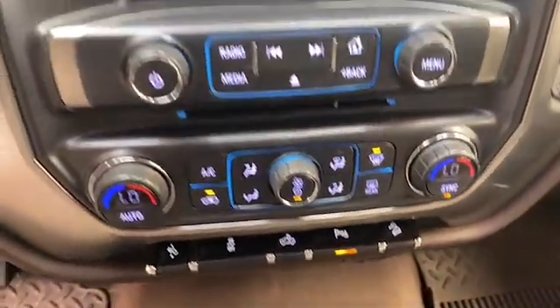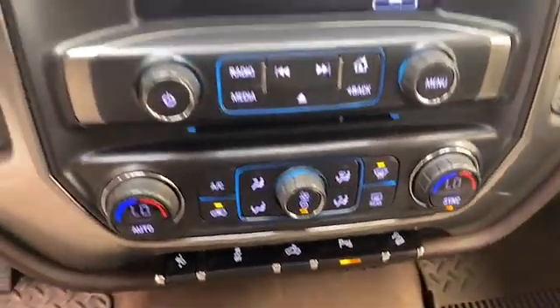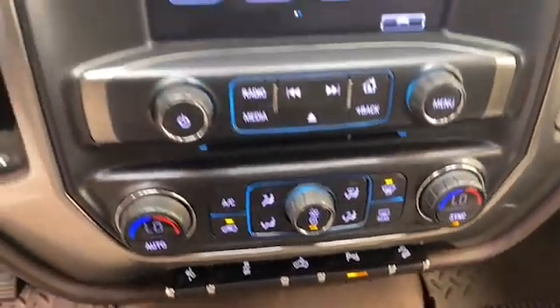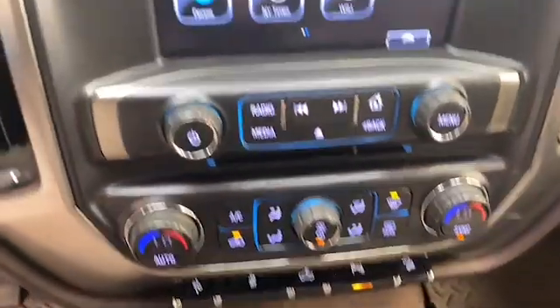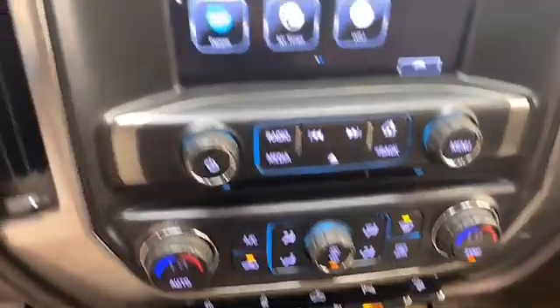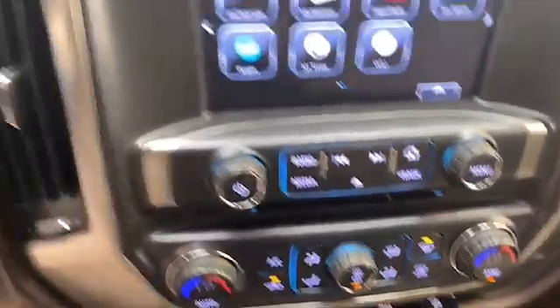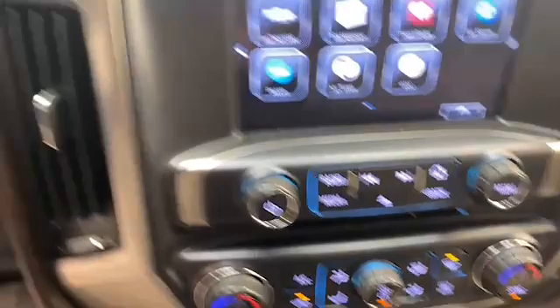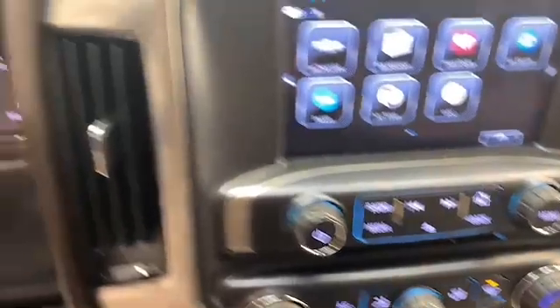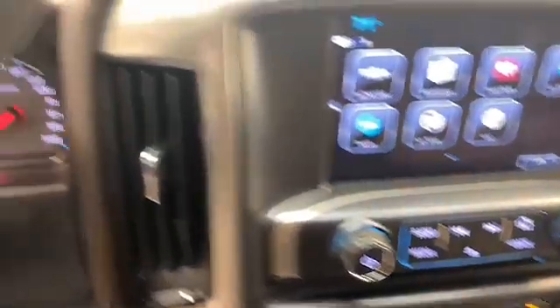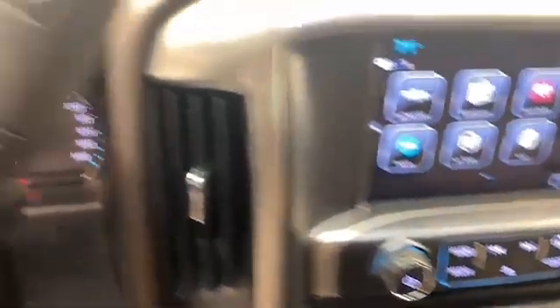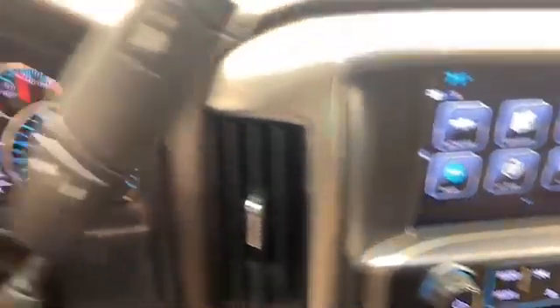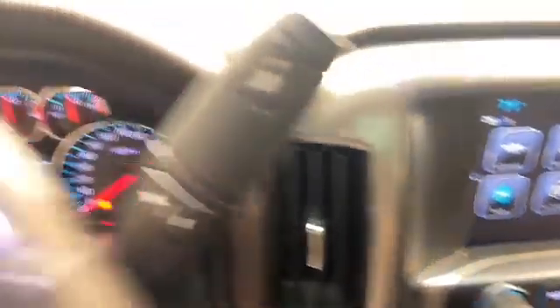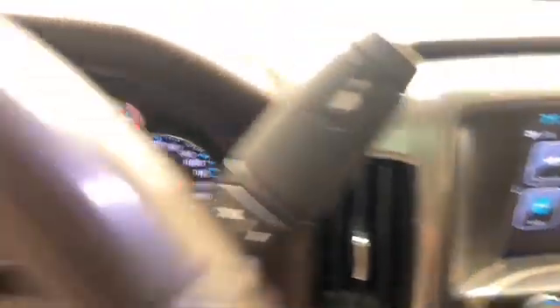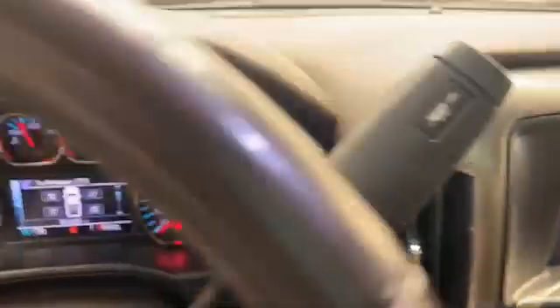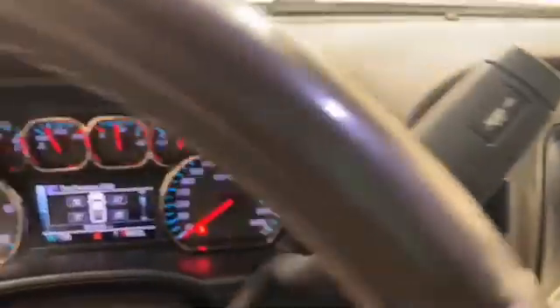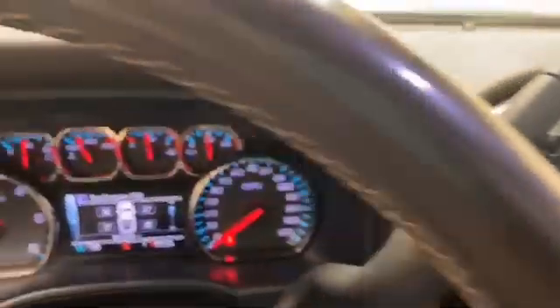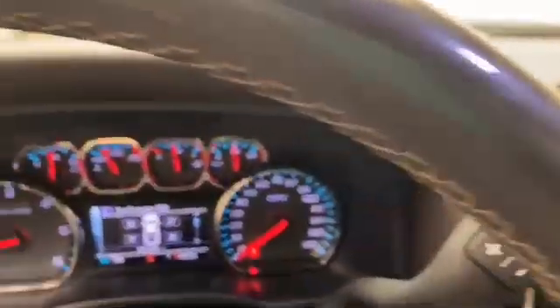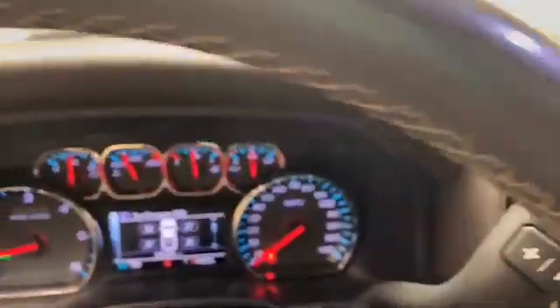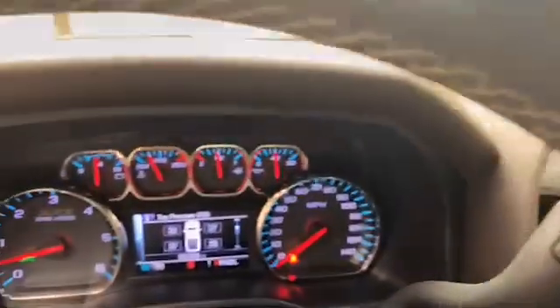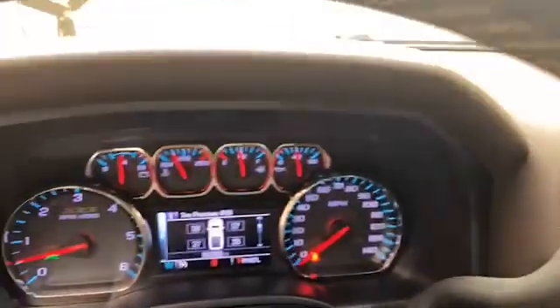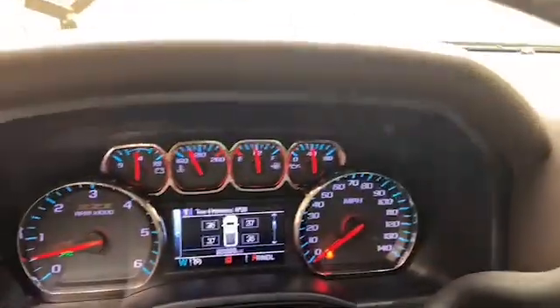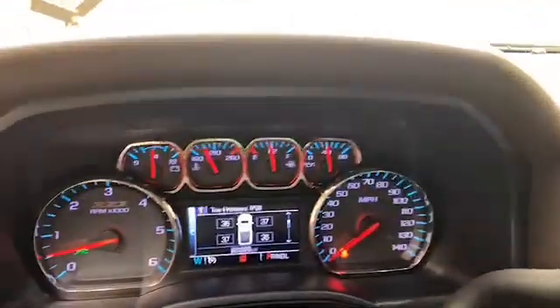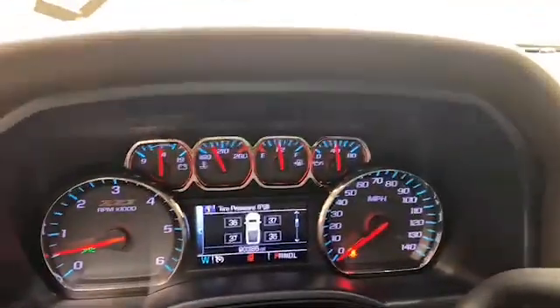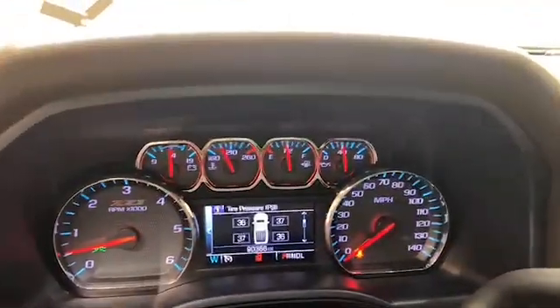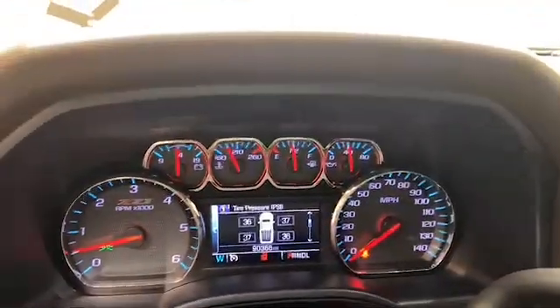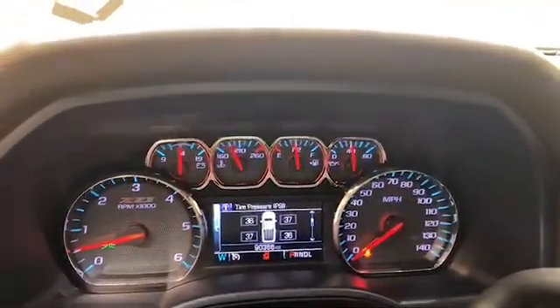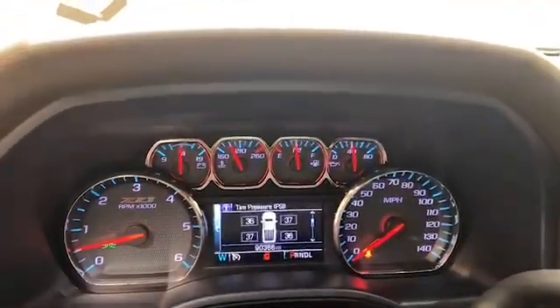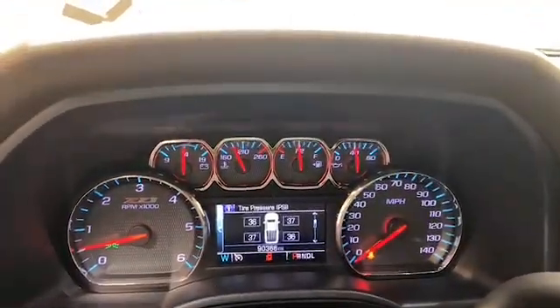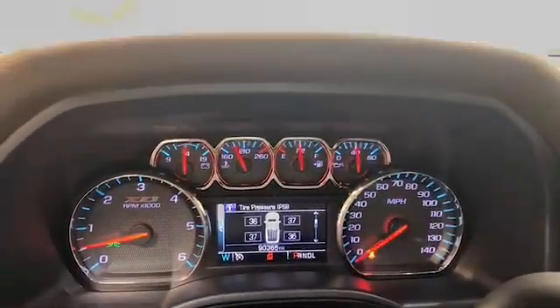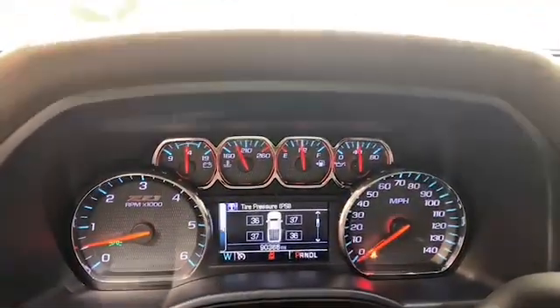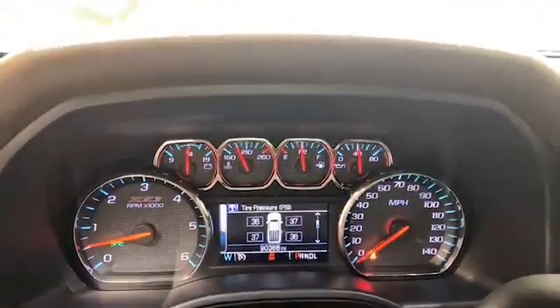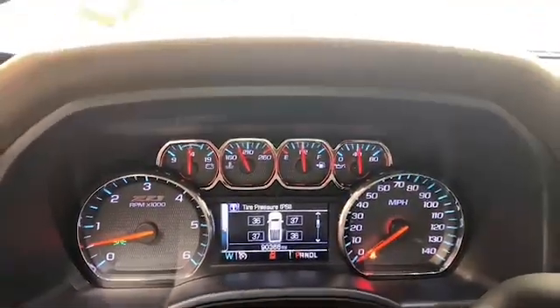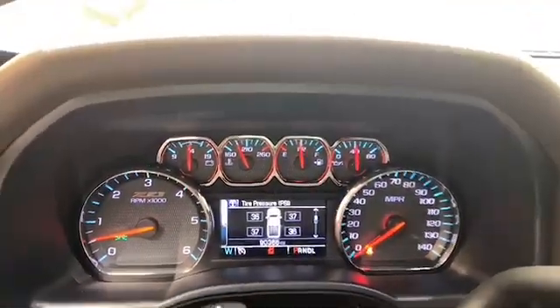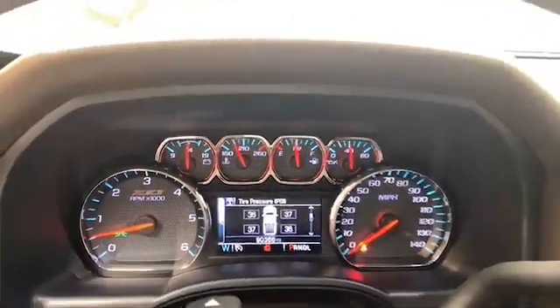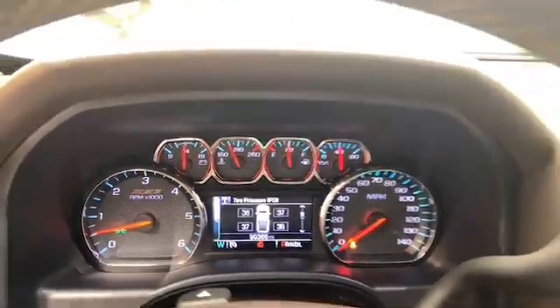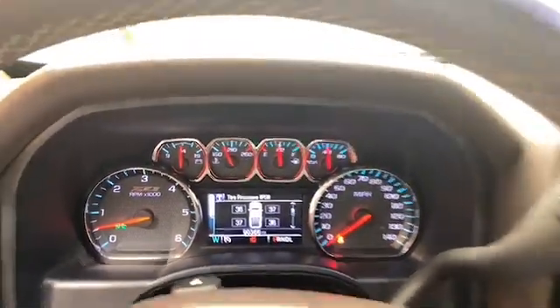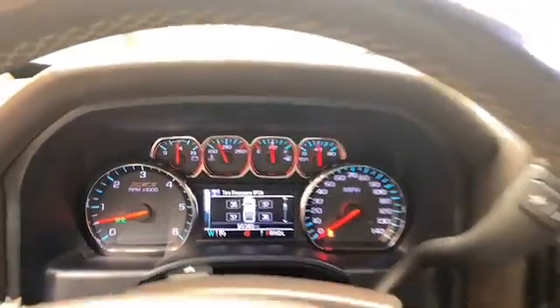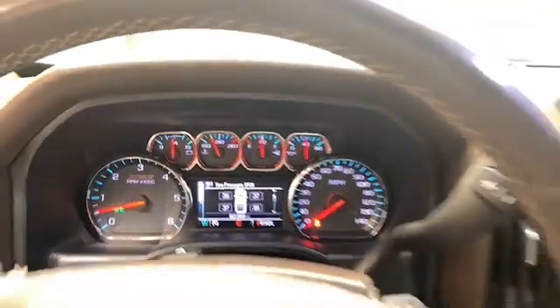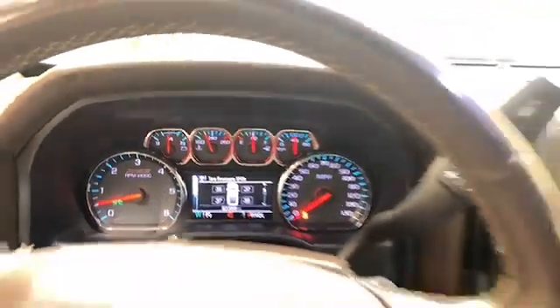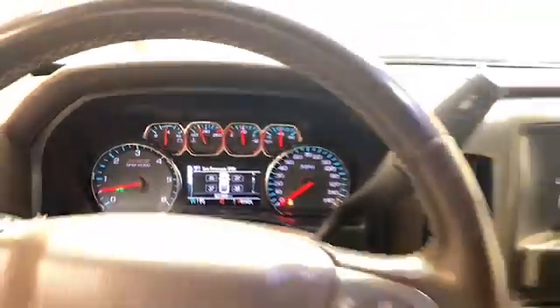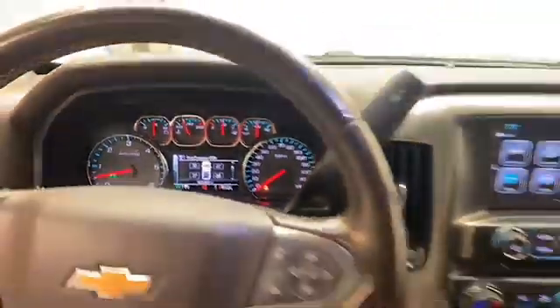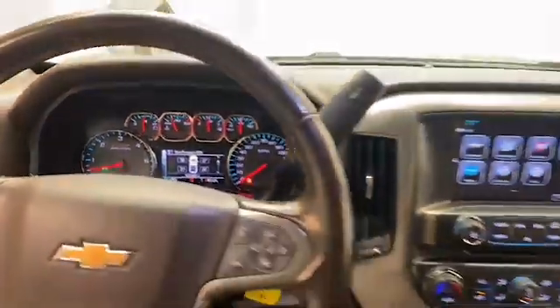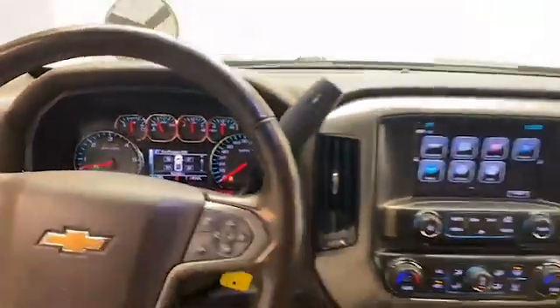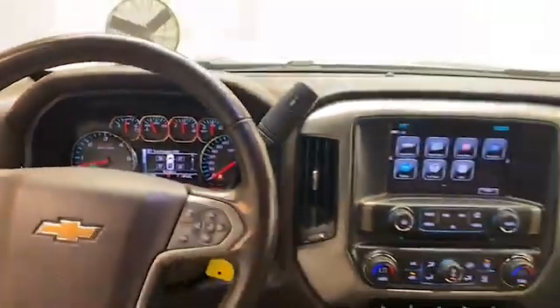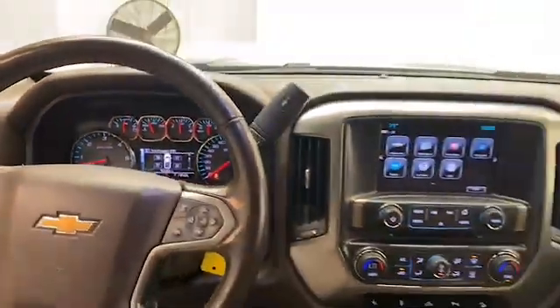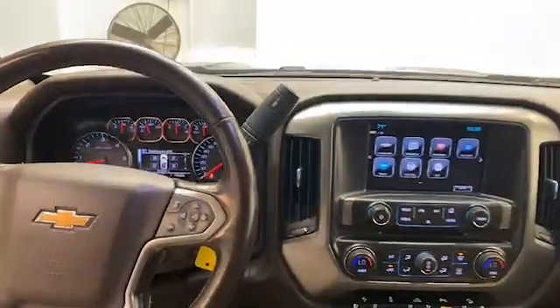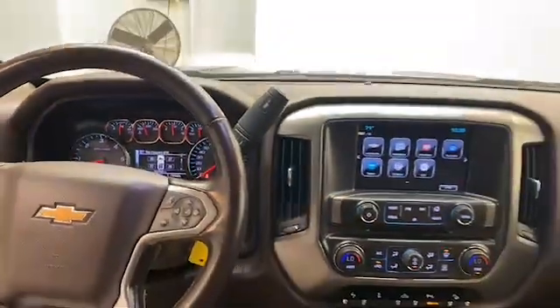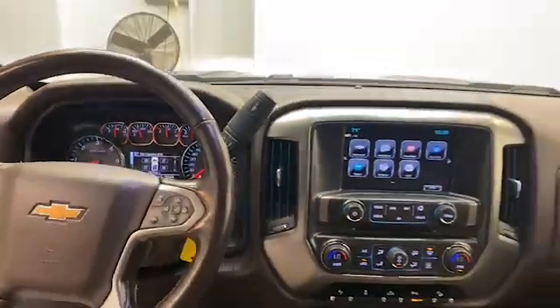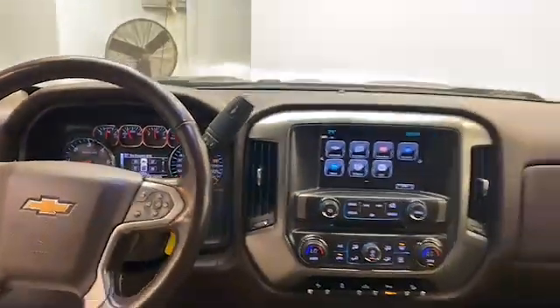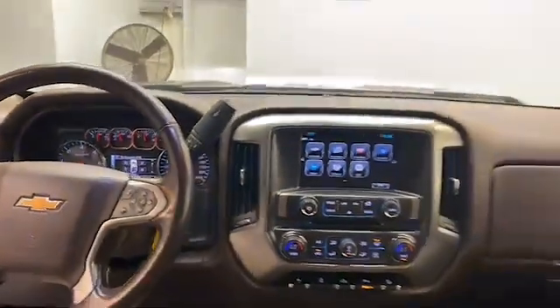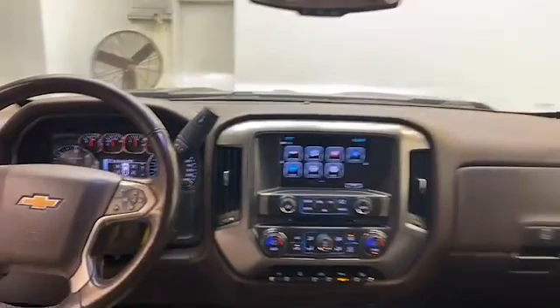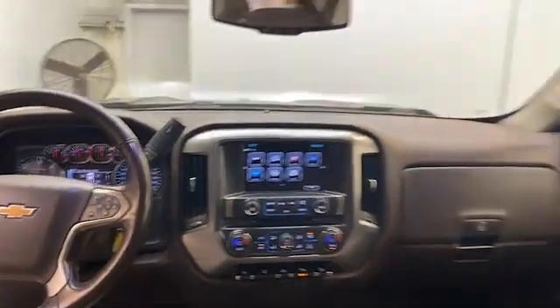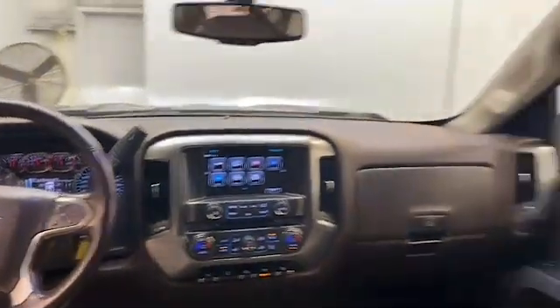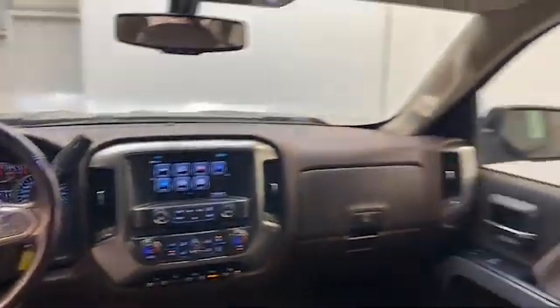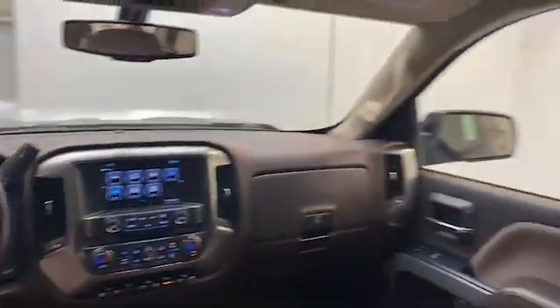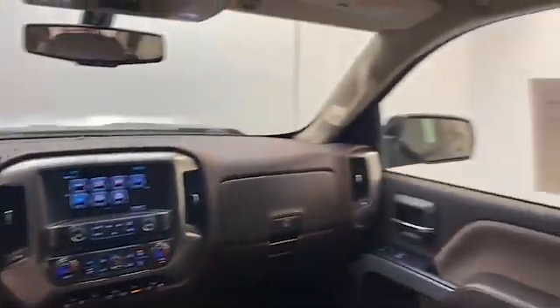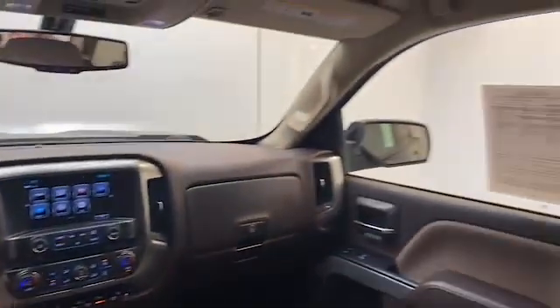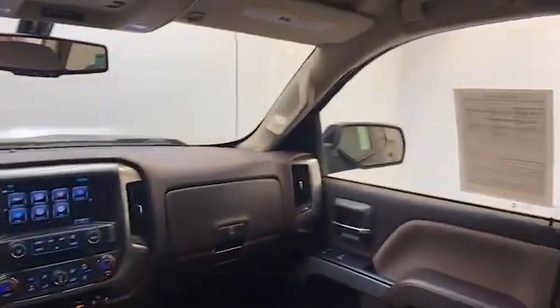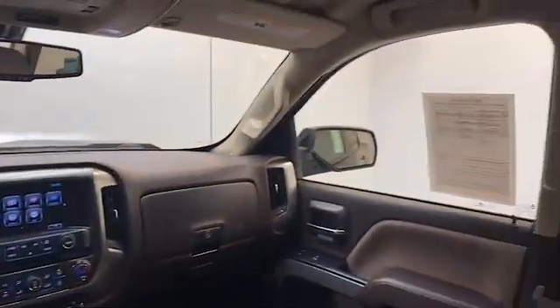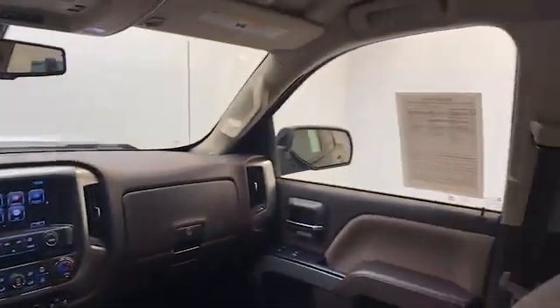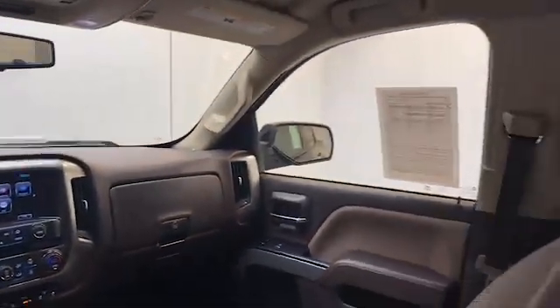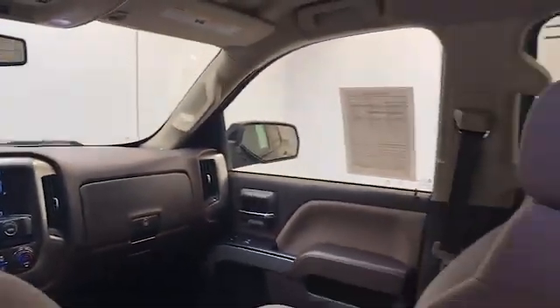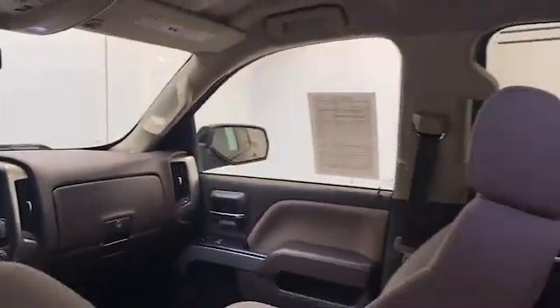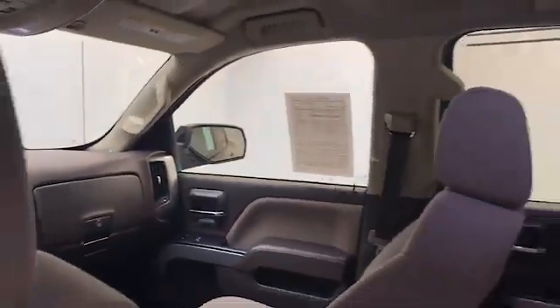This 2018 Chevrolet Silverado has less than 91,000 miles and it comes with the AutoCheck Buyback Protection.